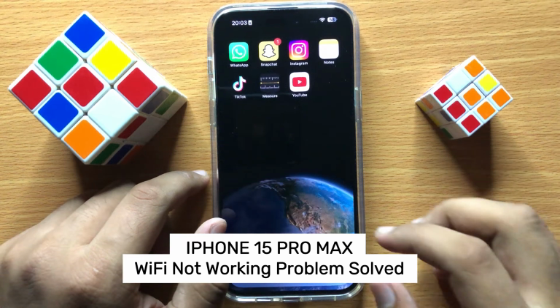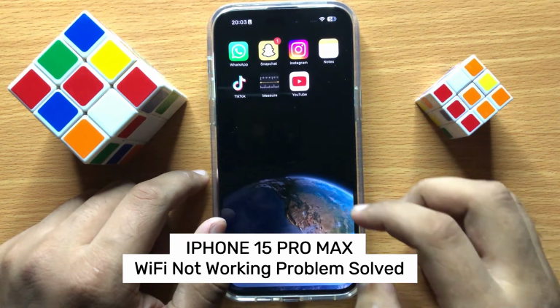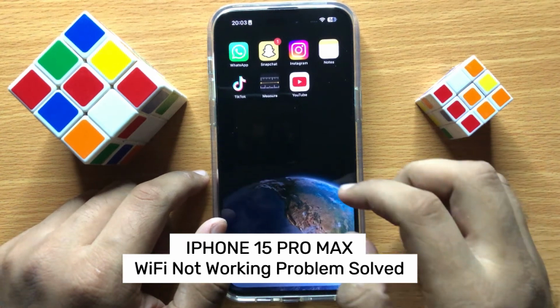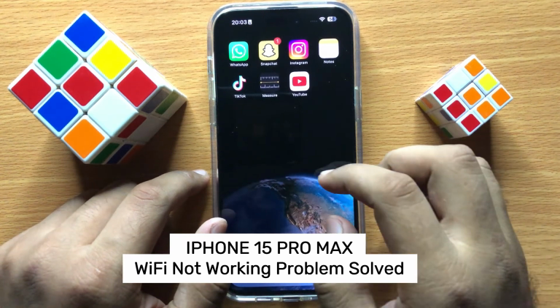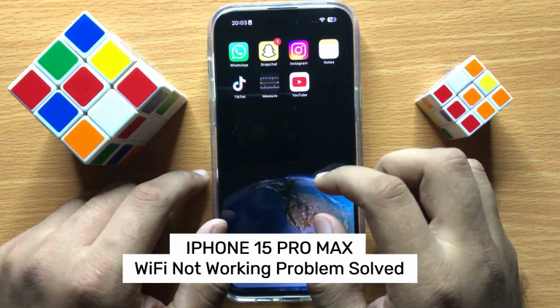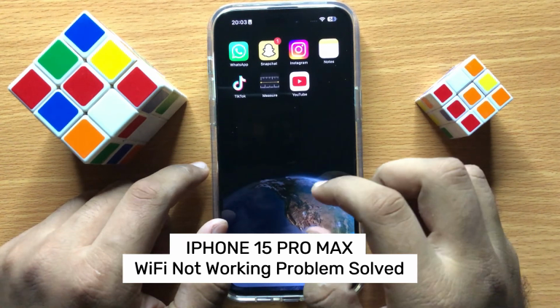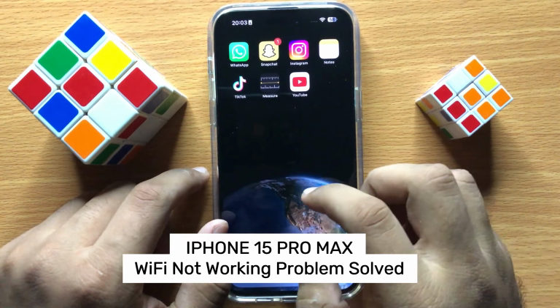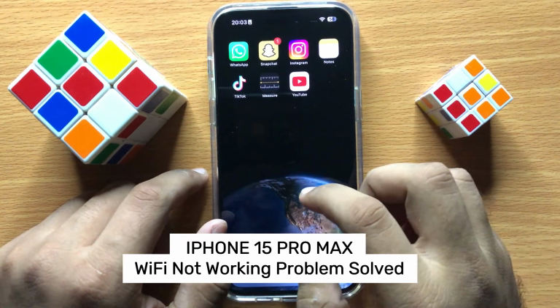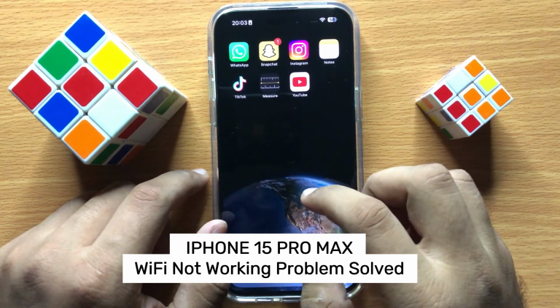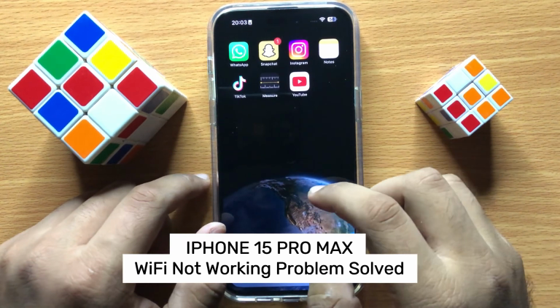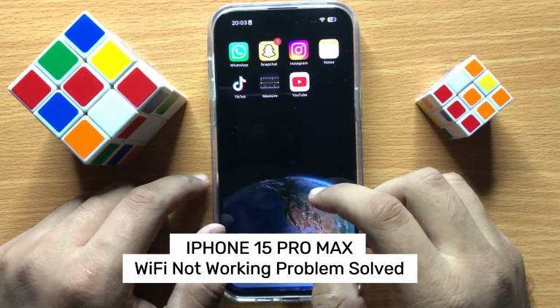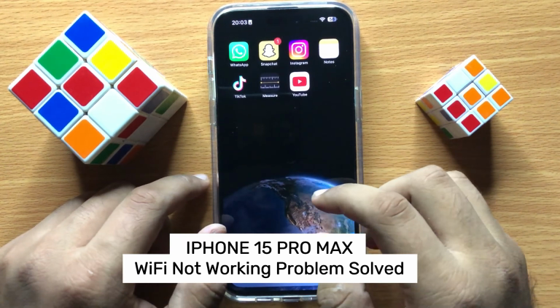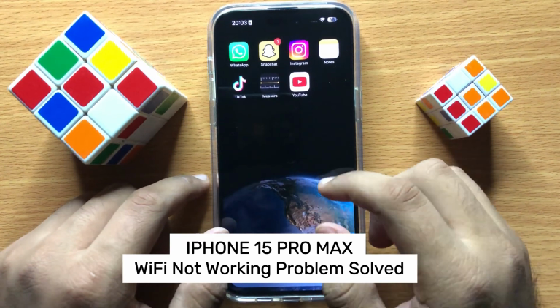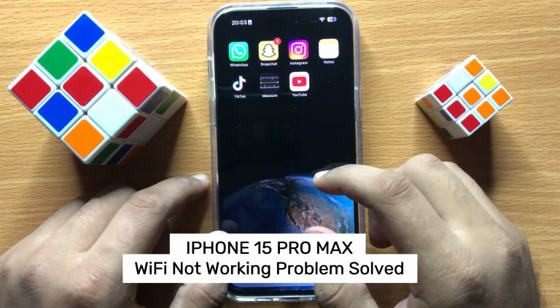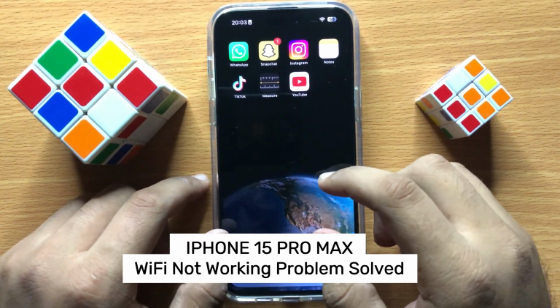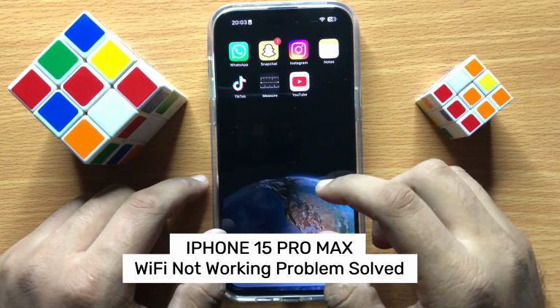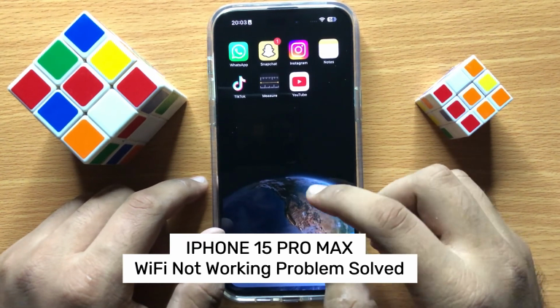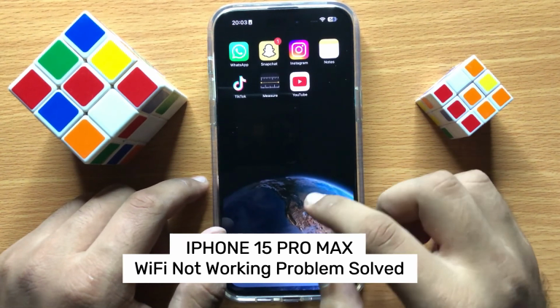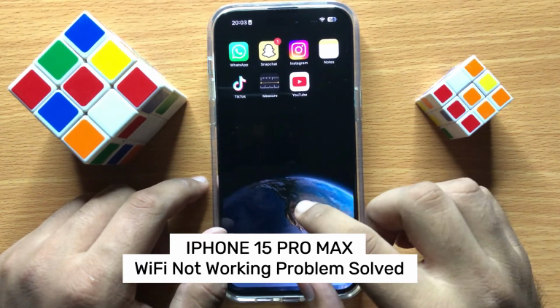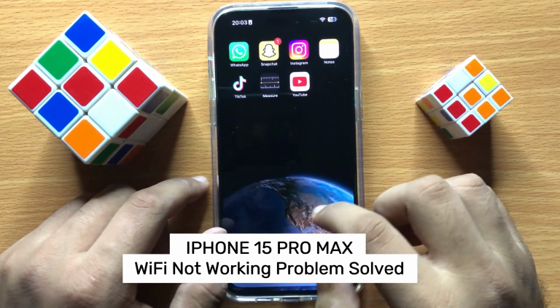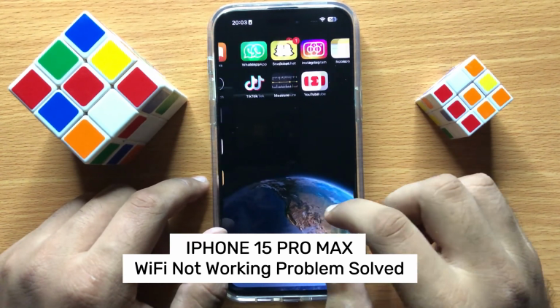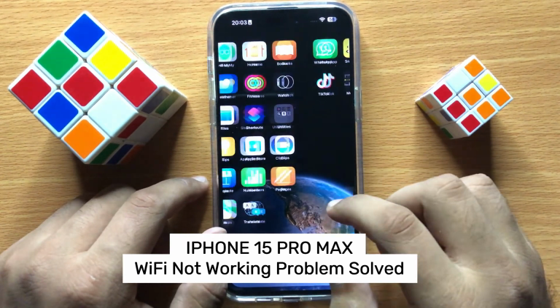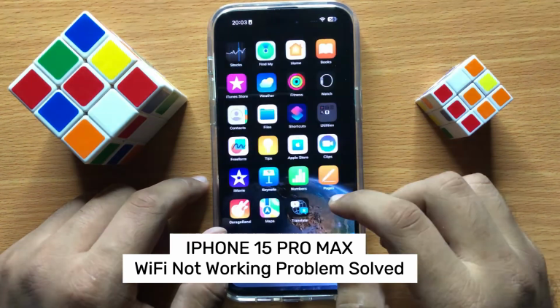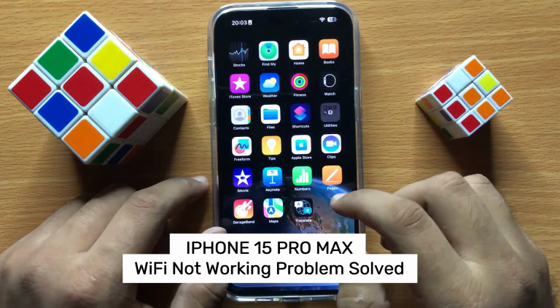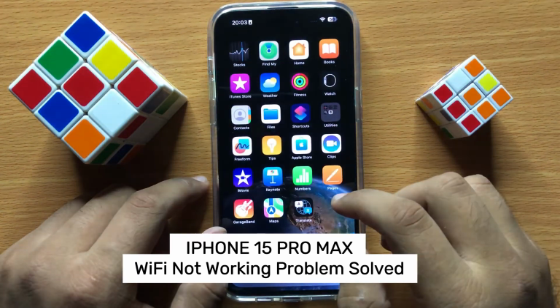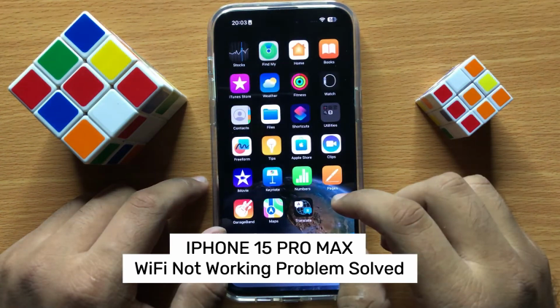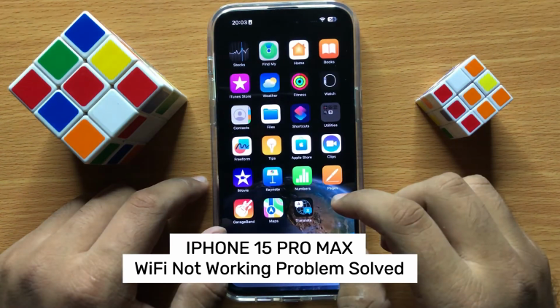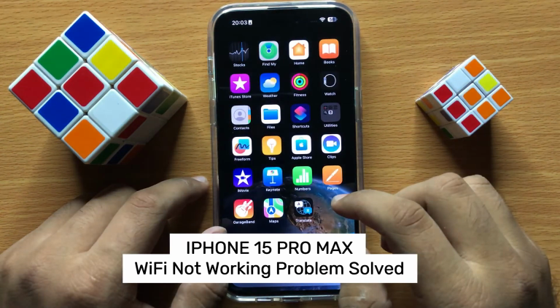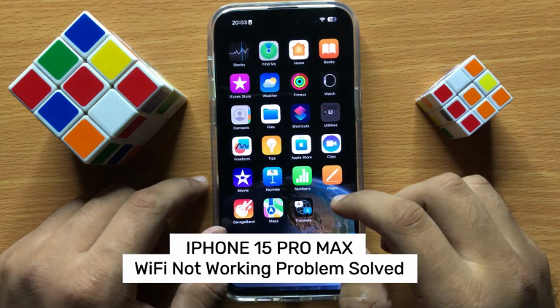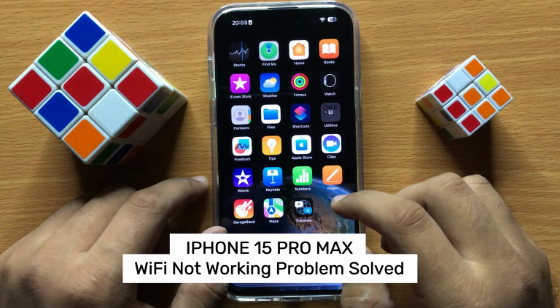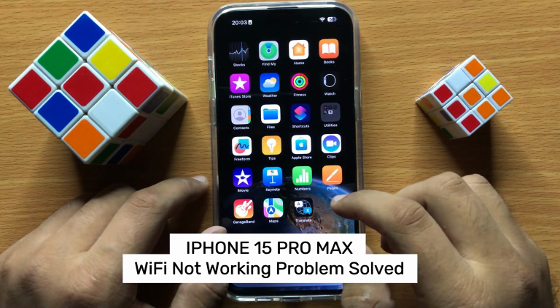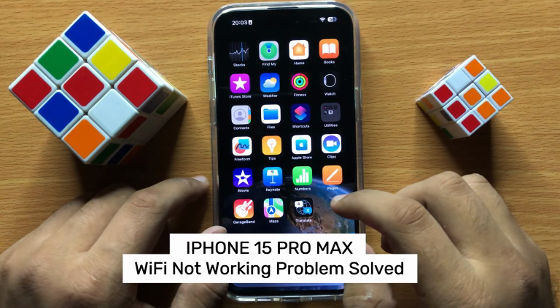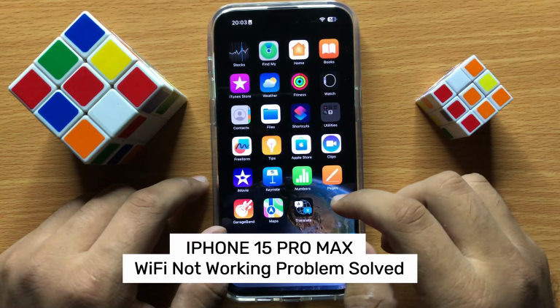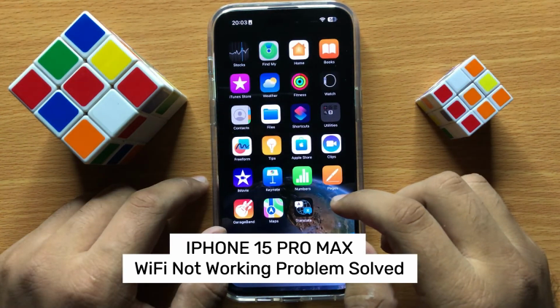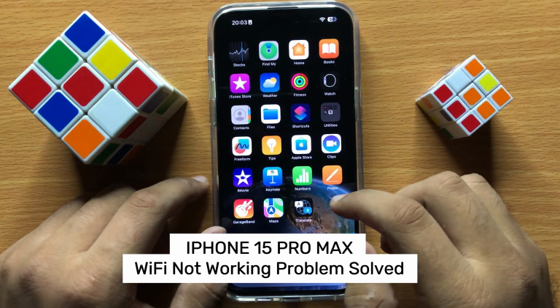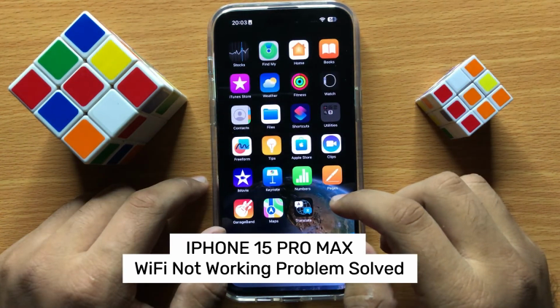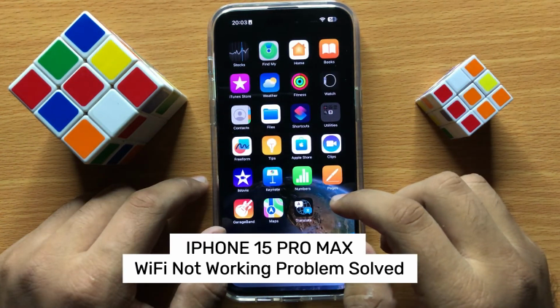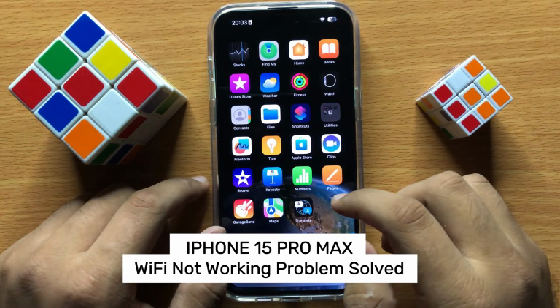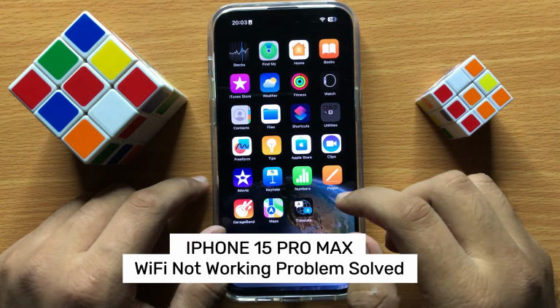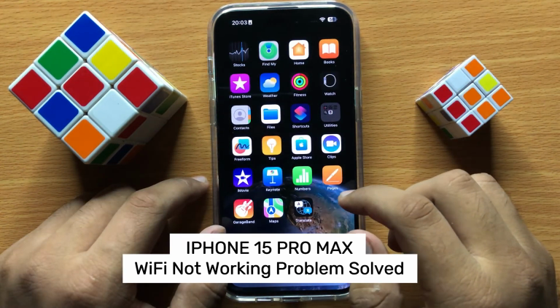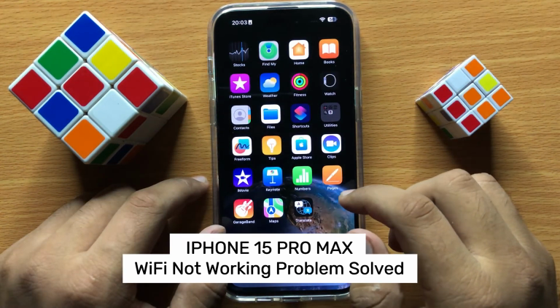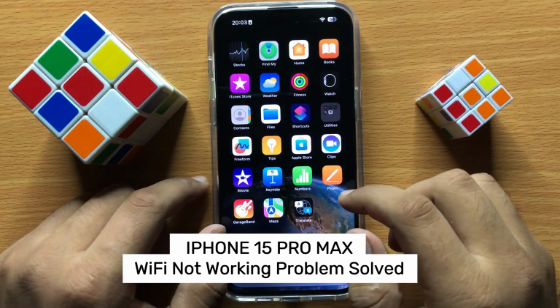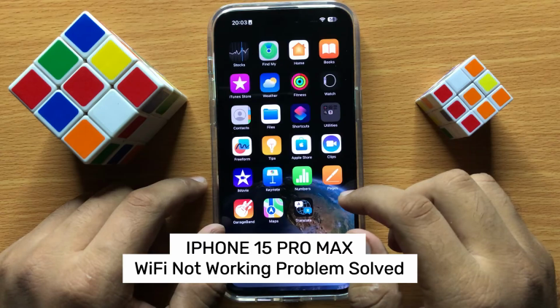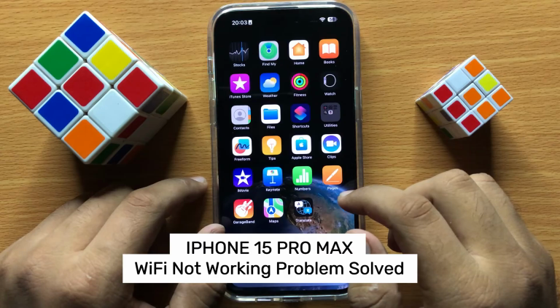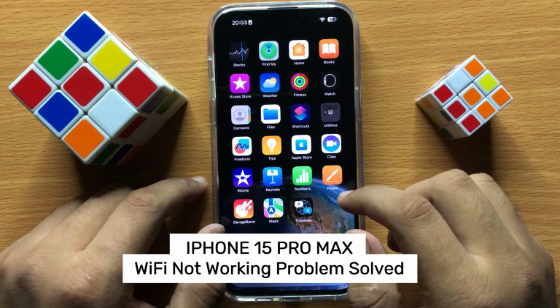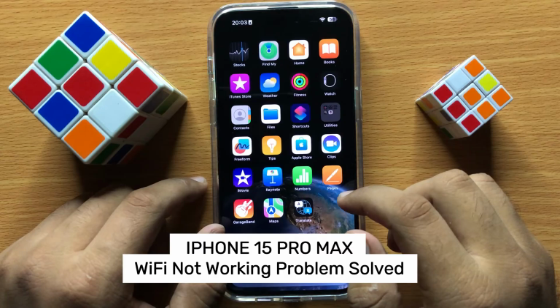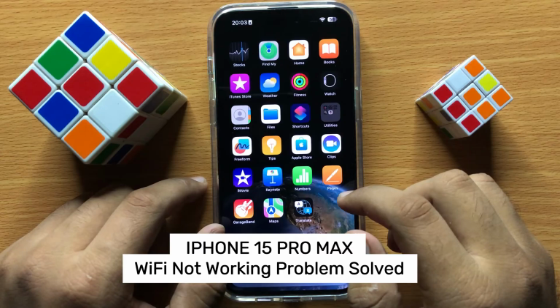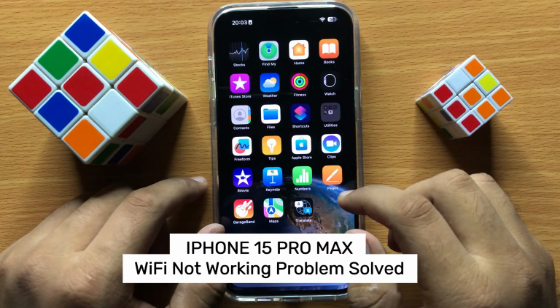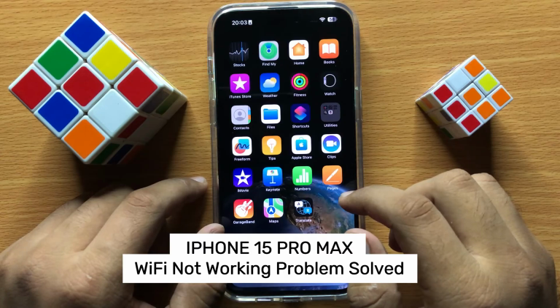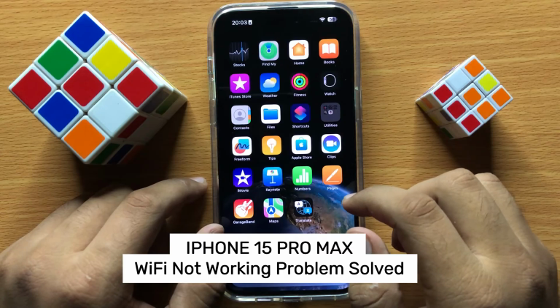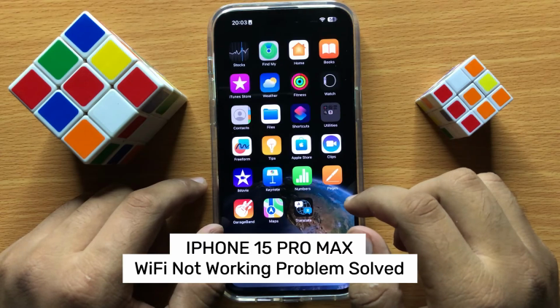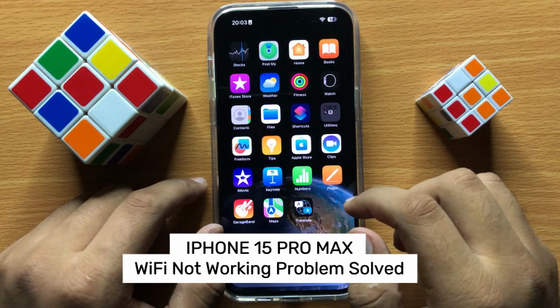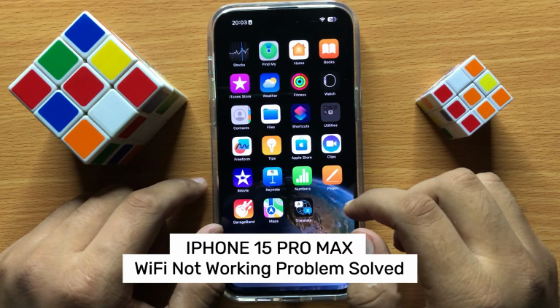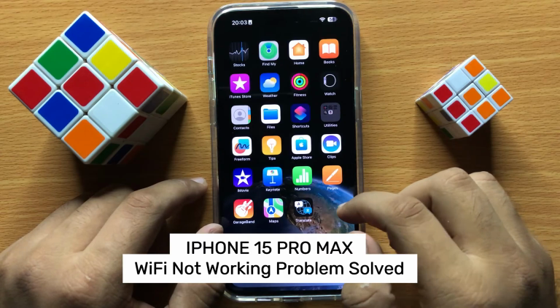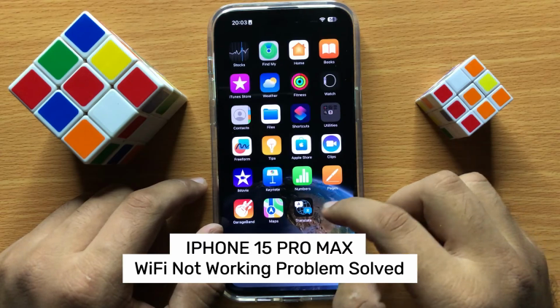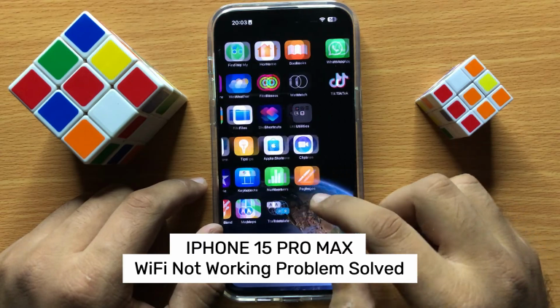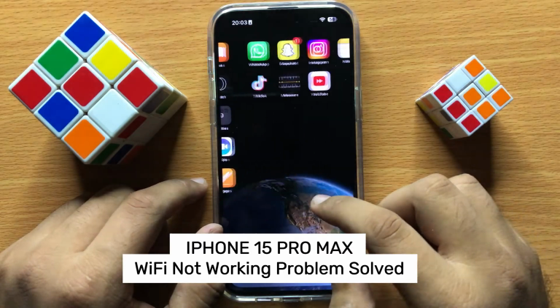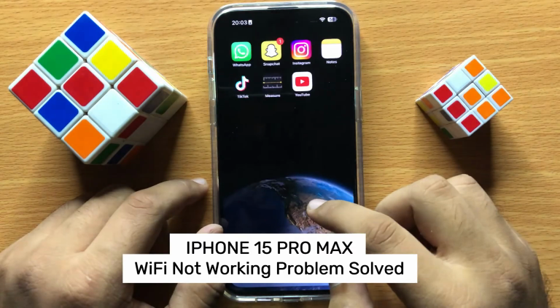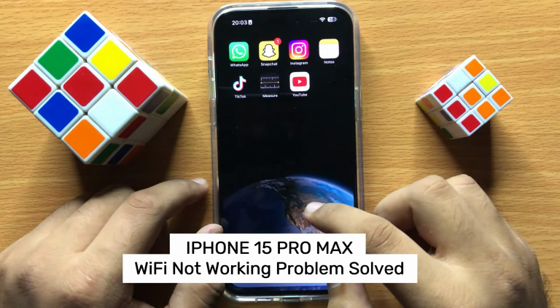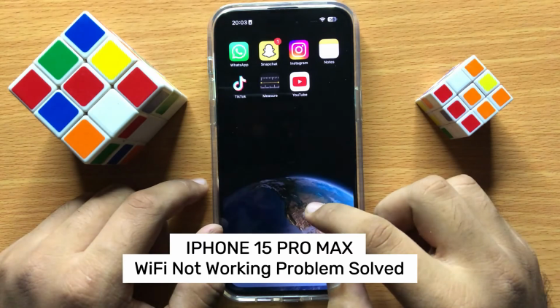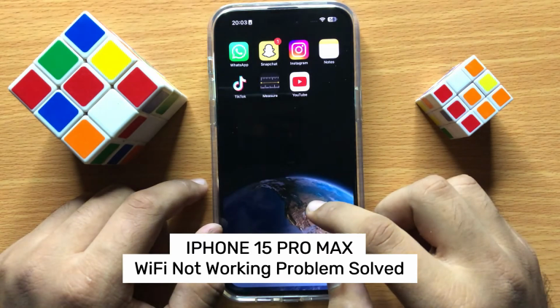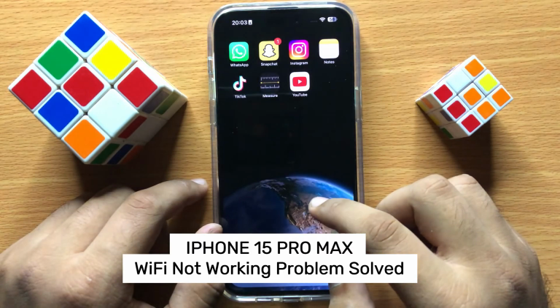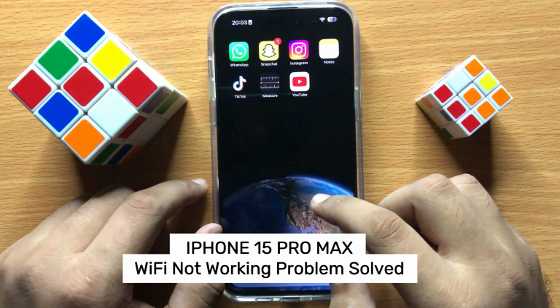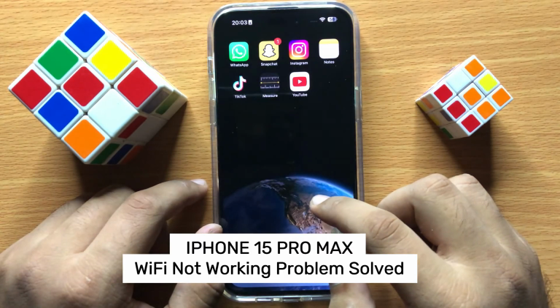Hello everyone. In this video I will show you how to fix WiFi not working on iPhone 15 Pro Max.